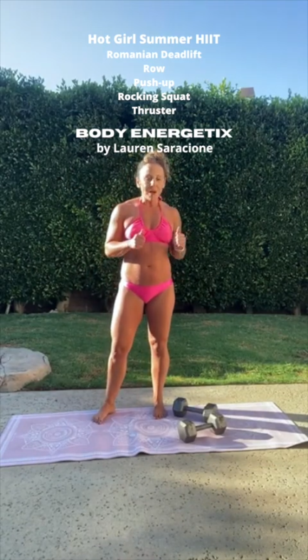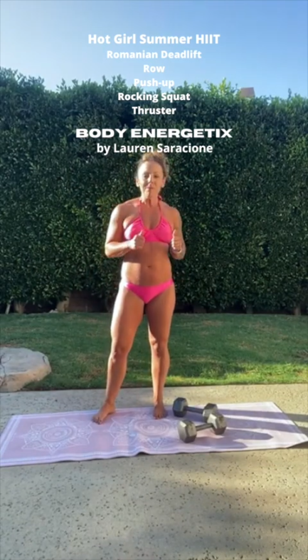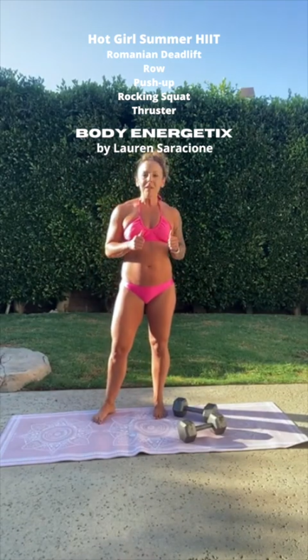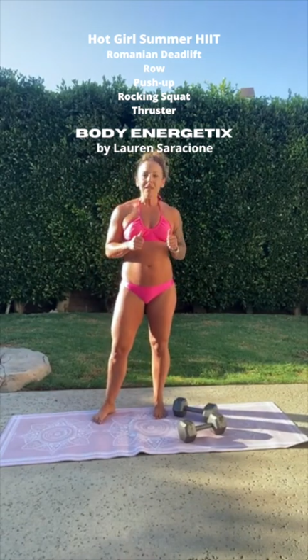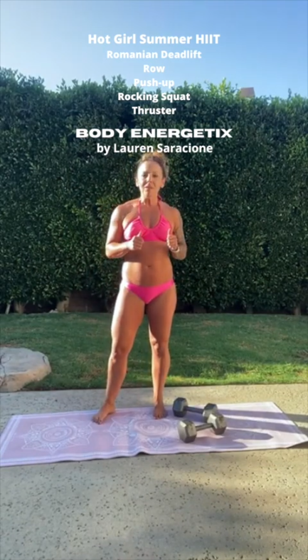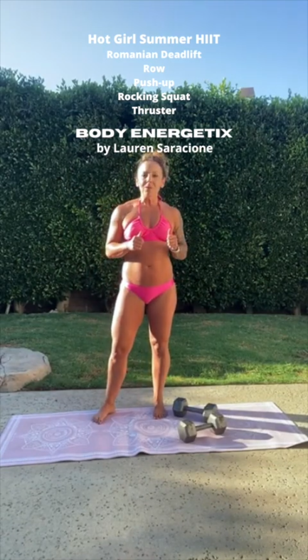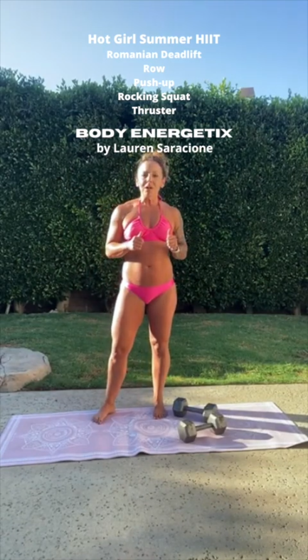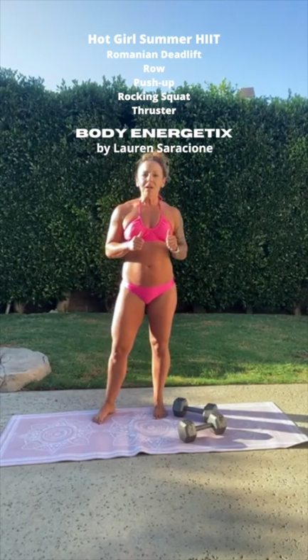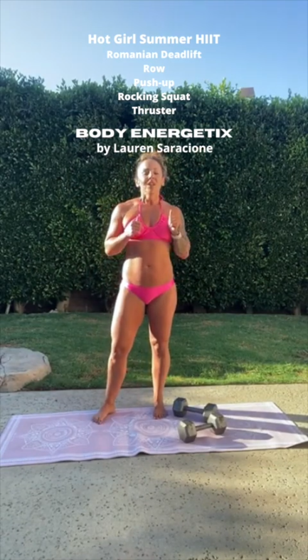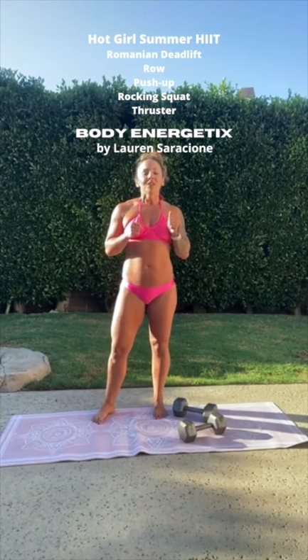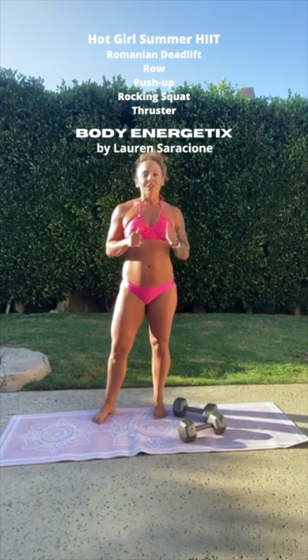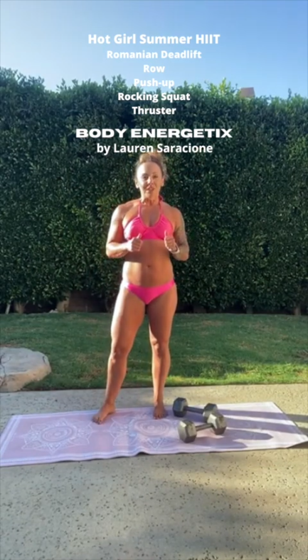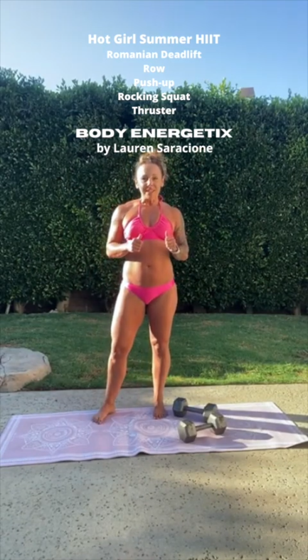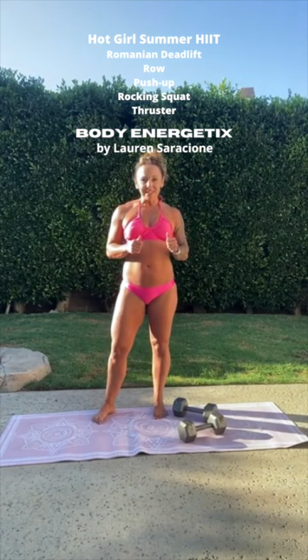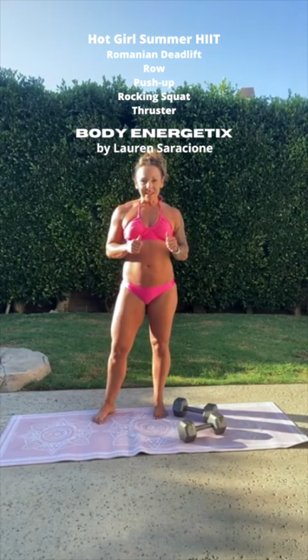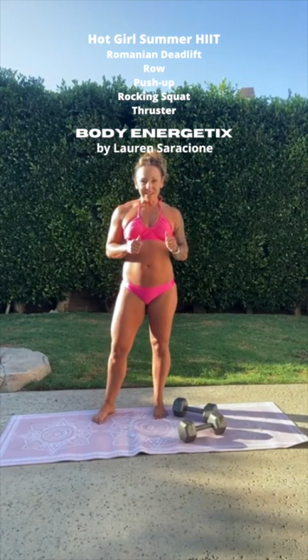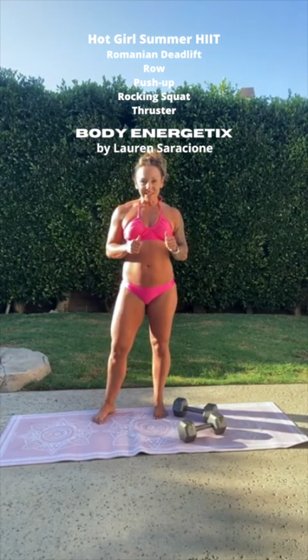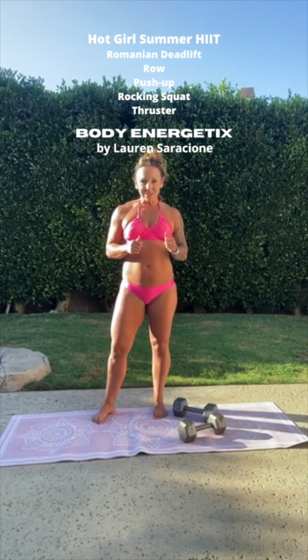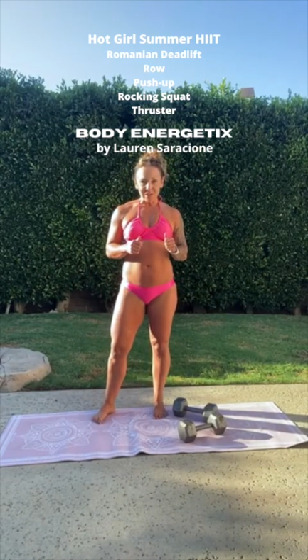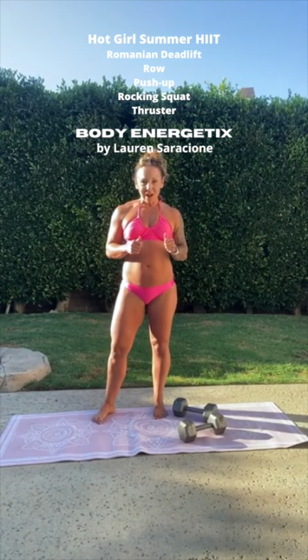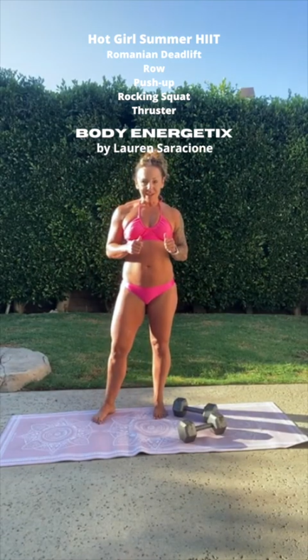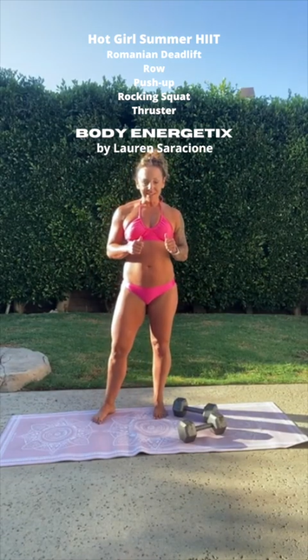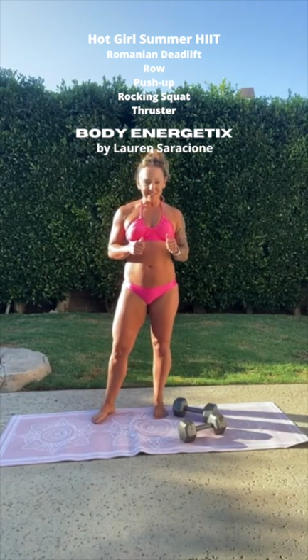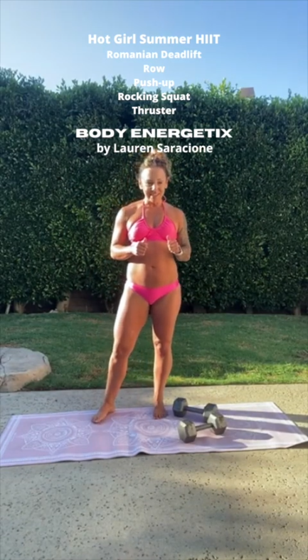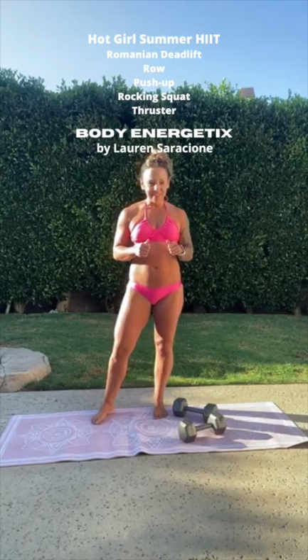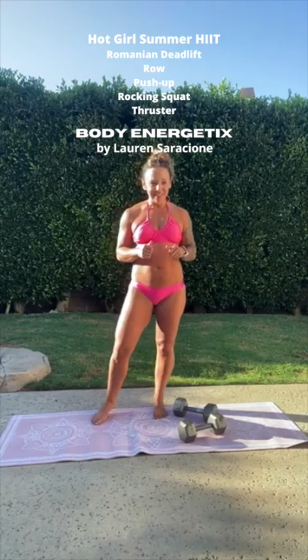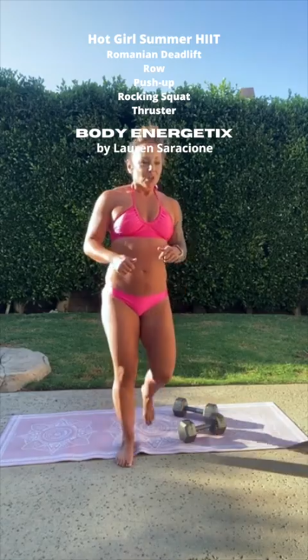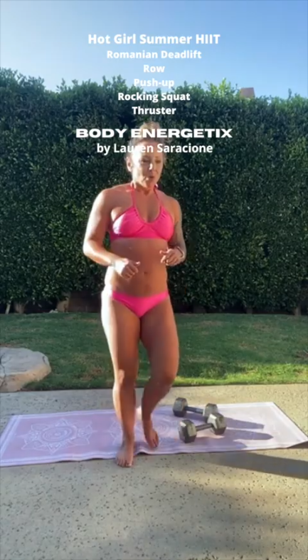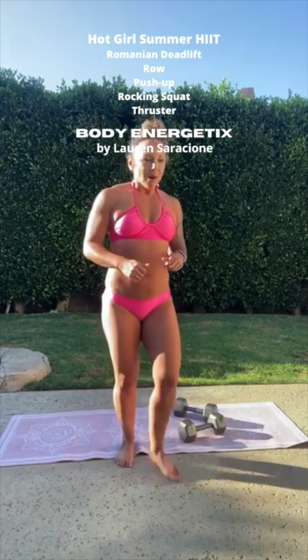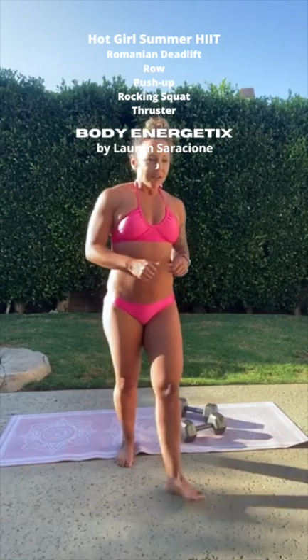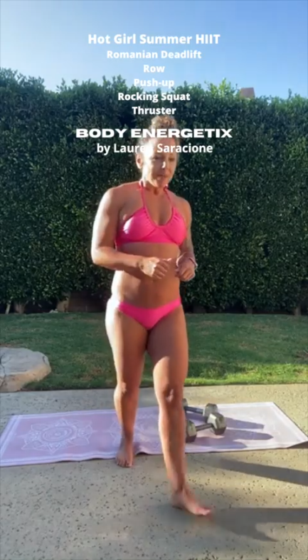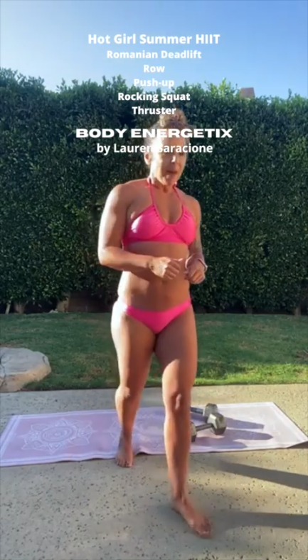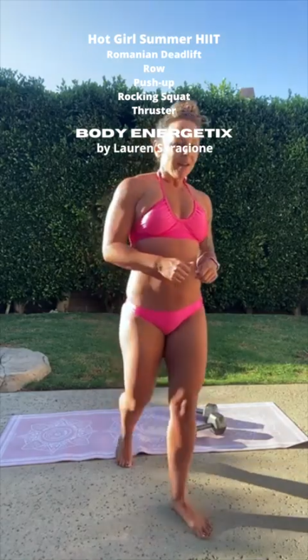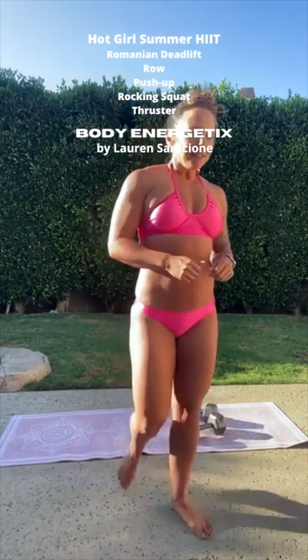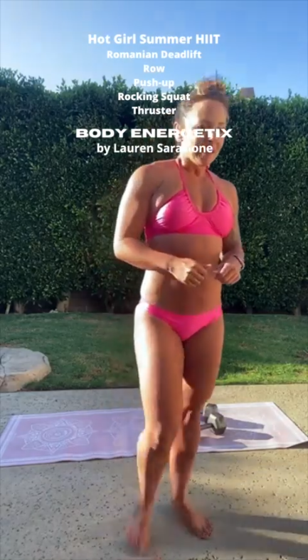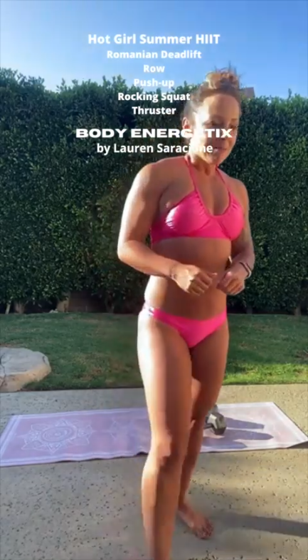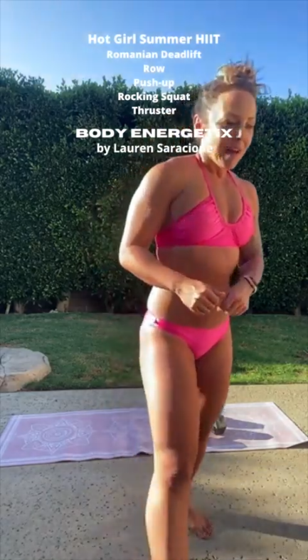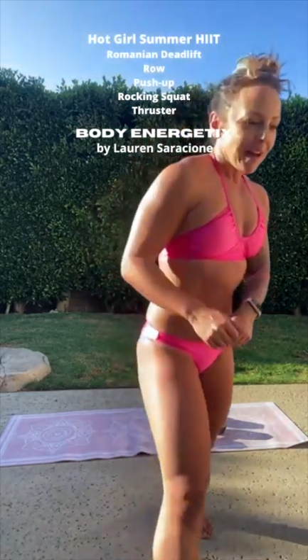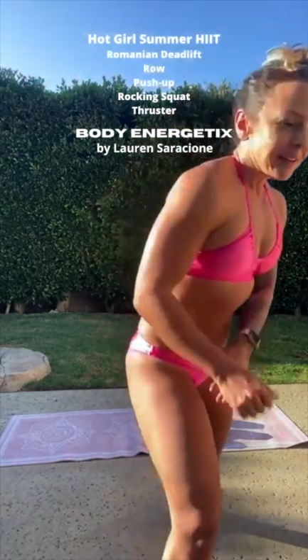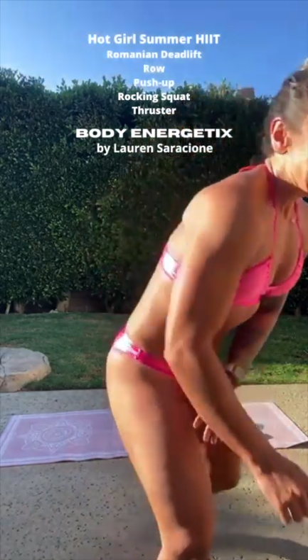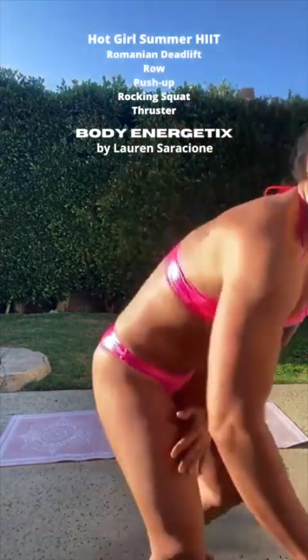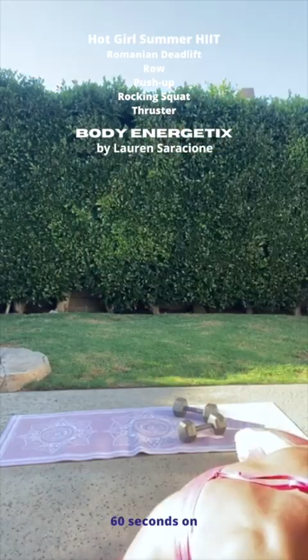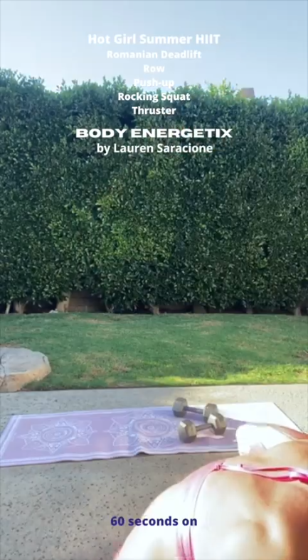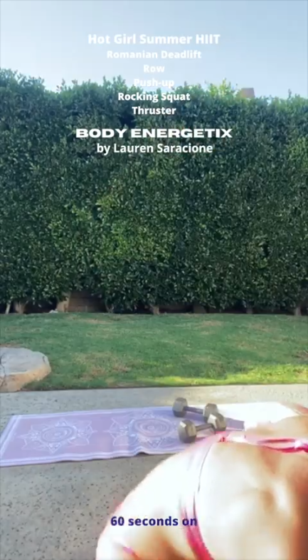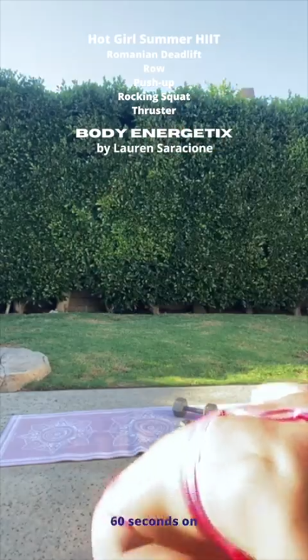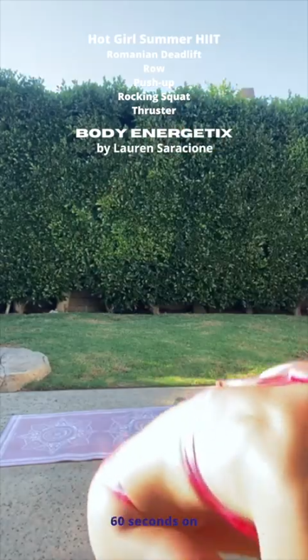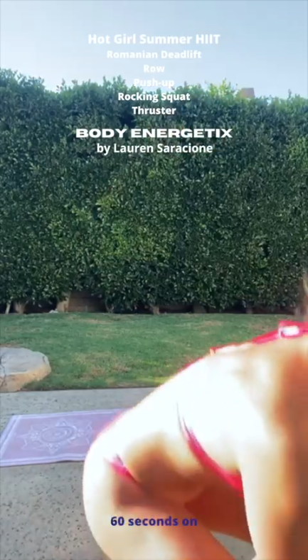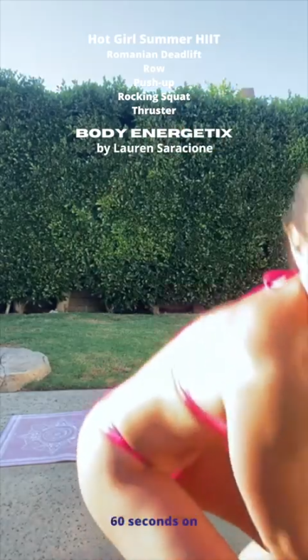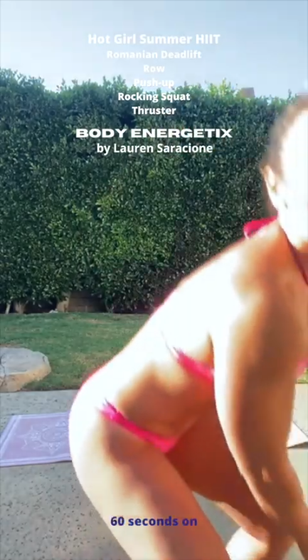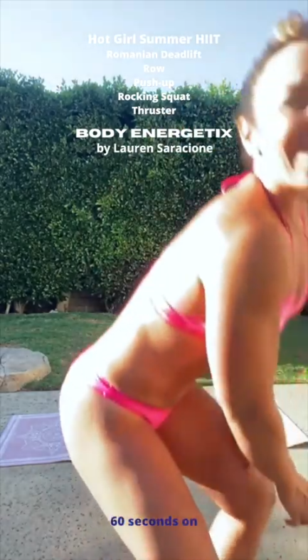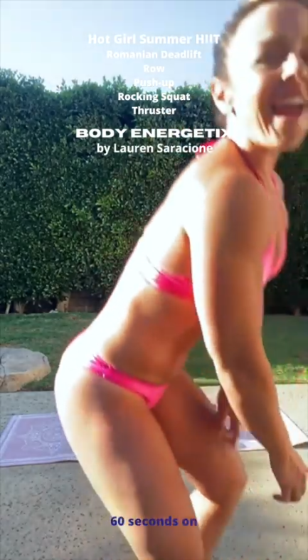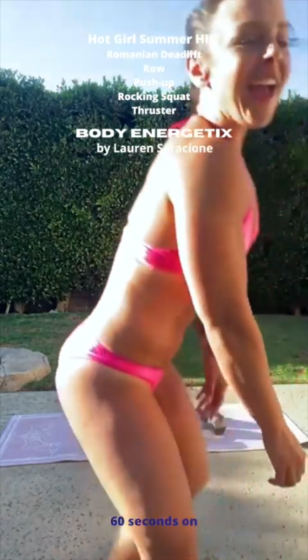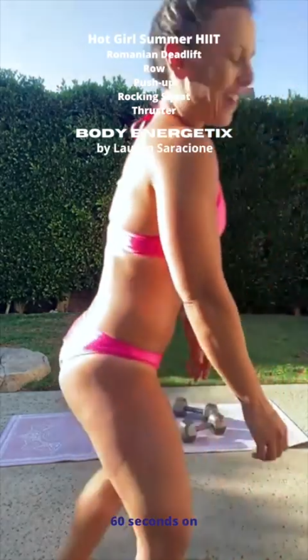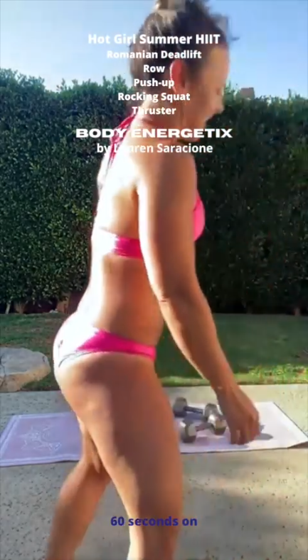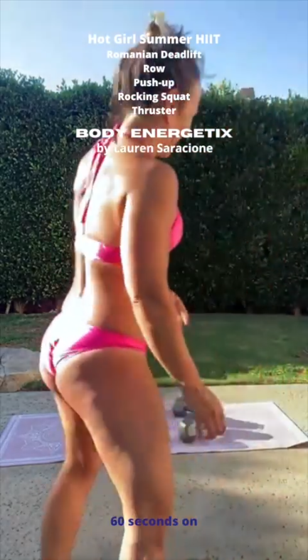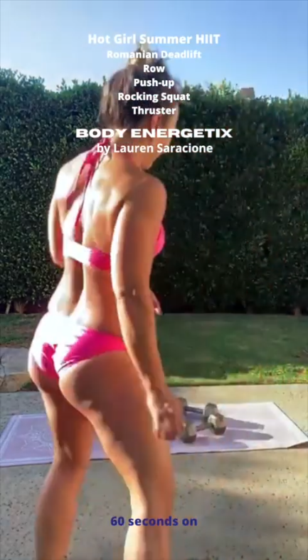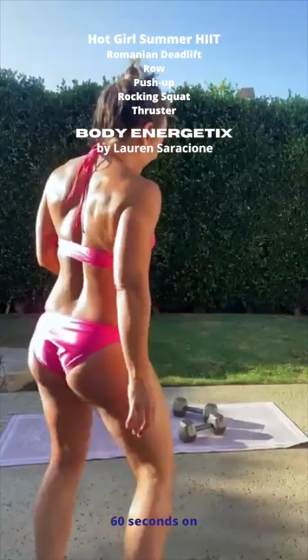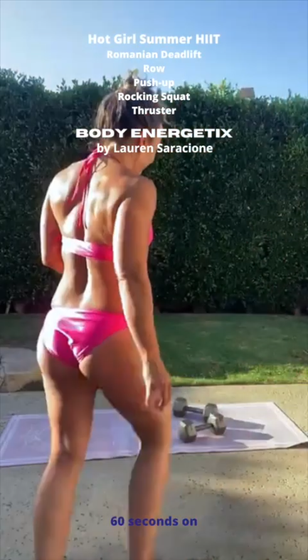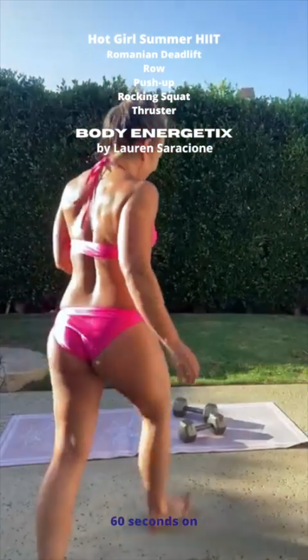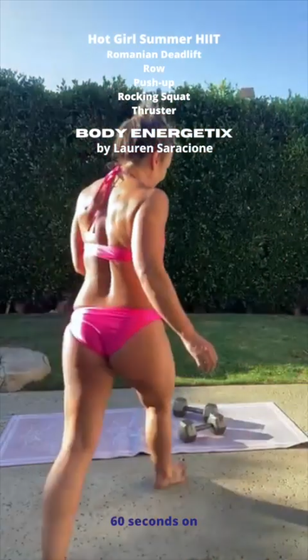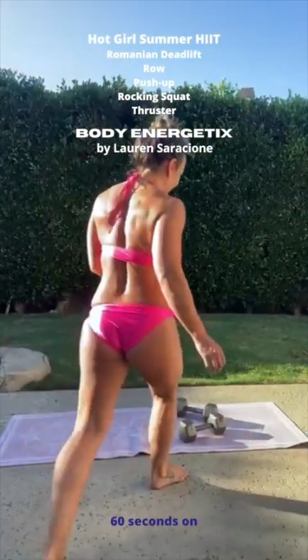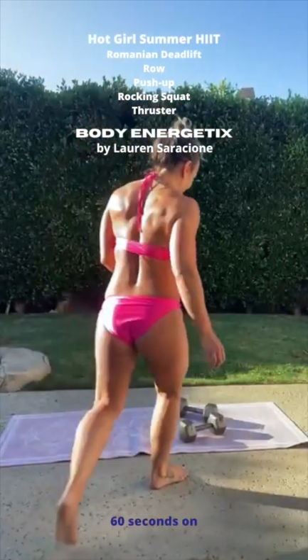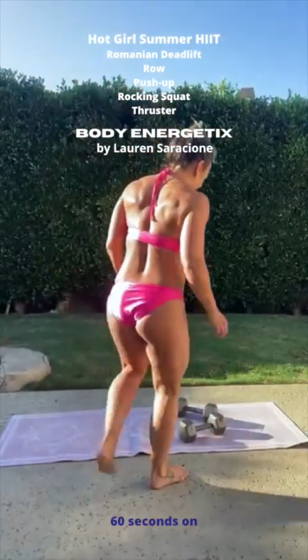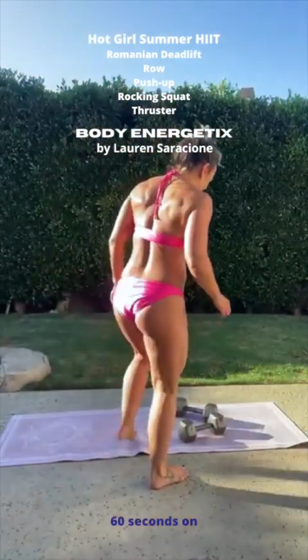One minute of work, 30 seconds of rest, 20-pound dumbbells. We're doing it.